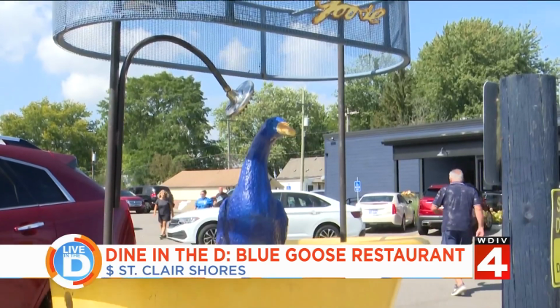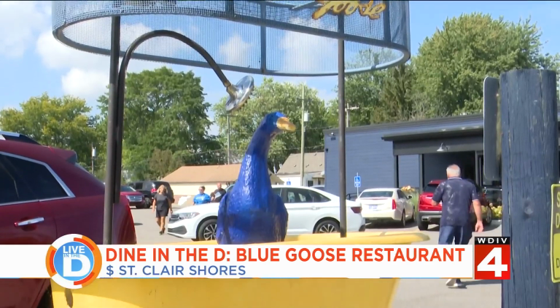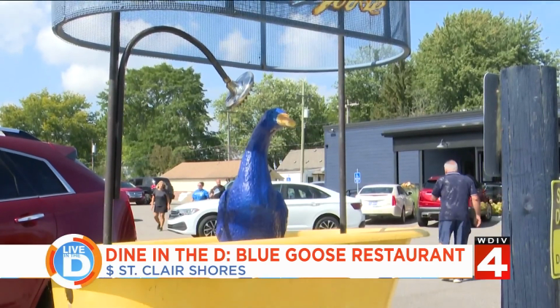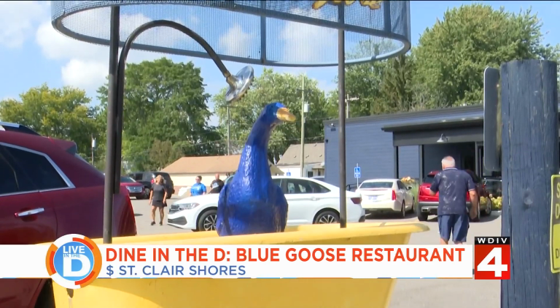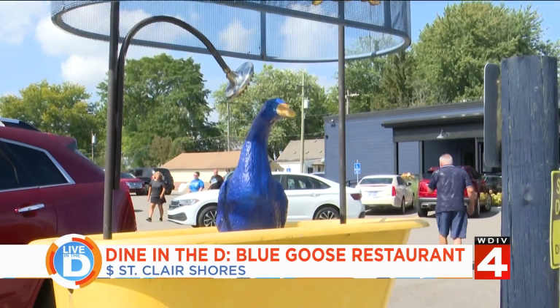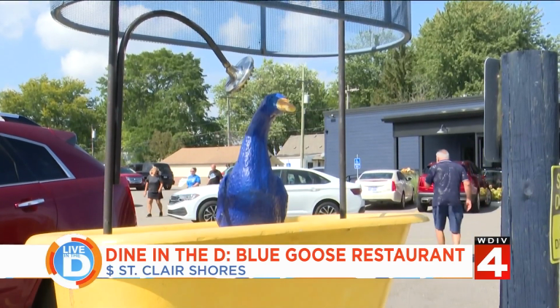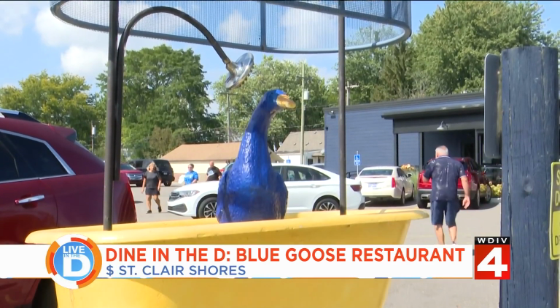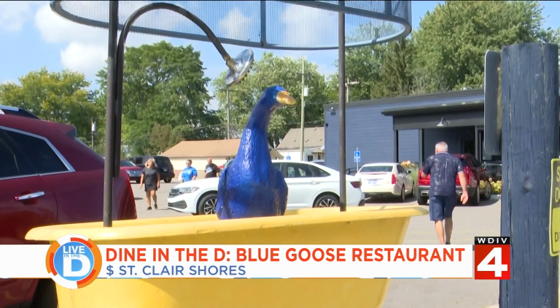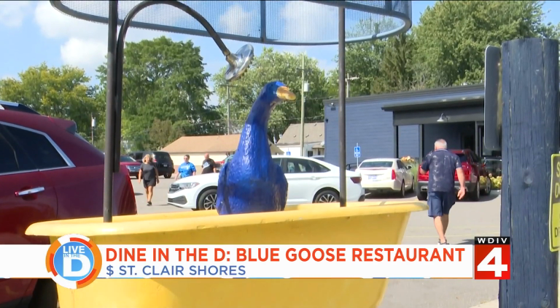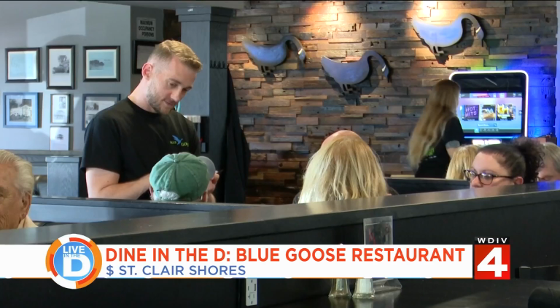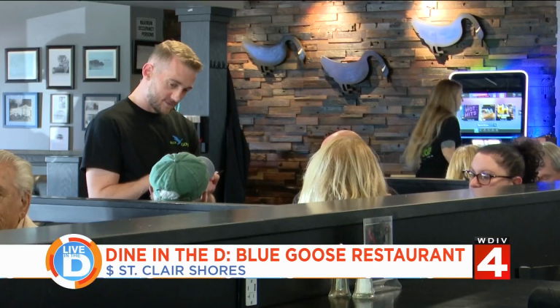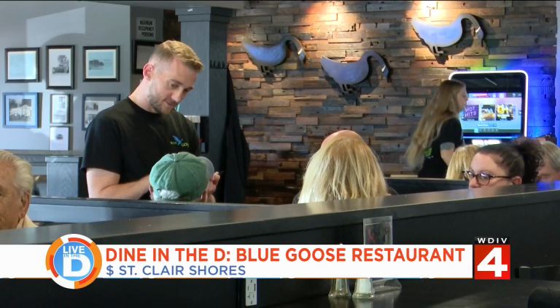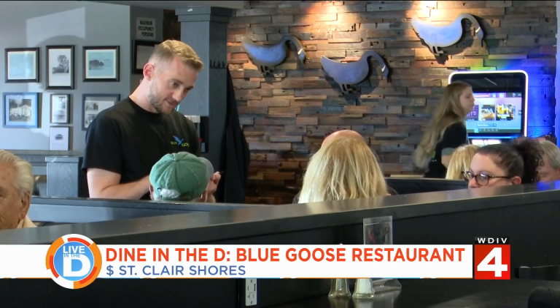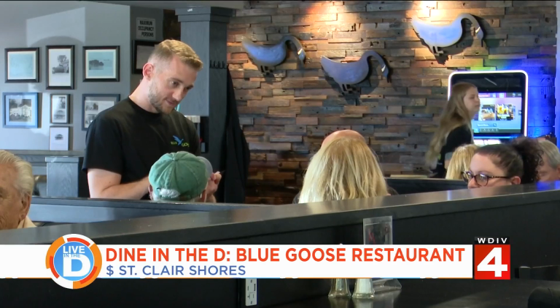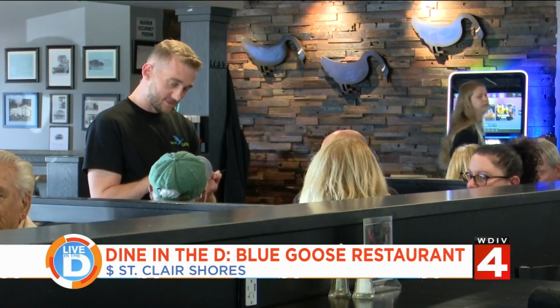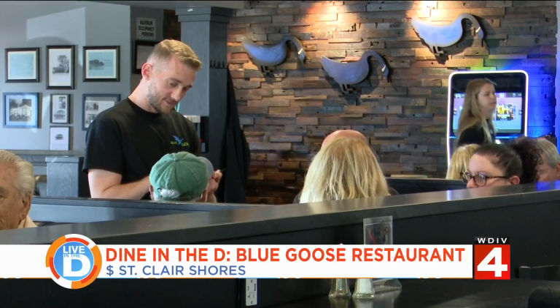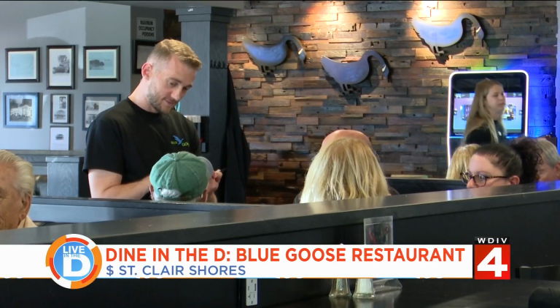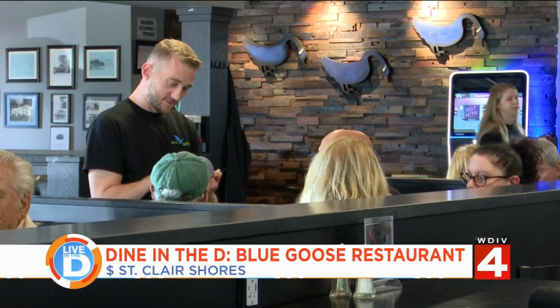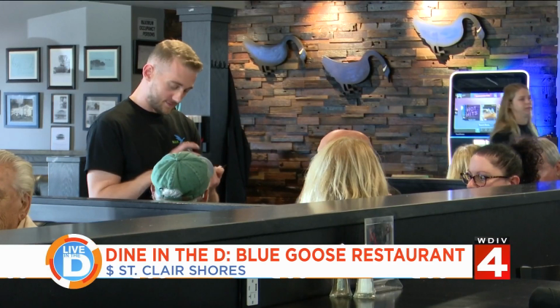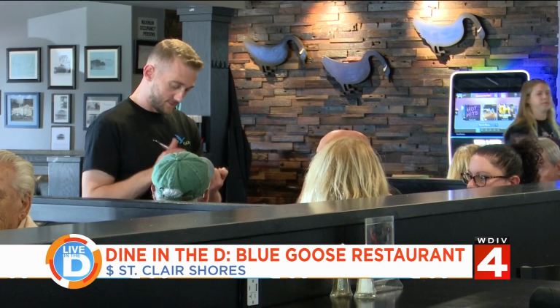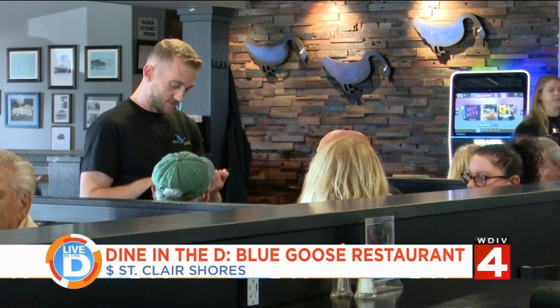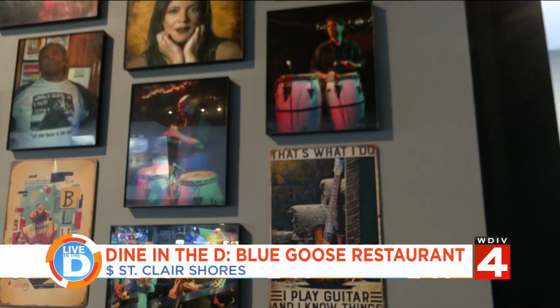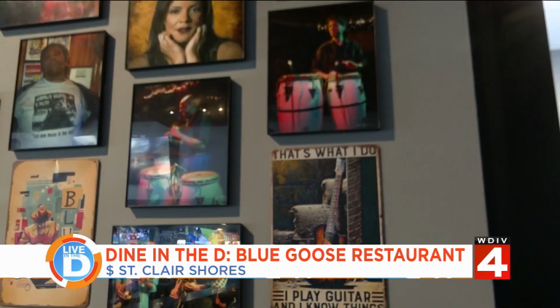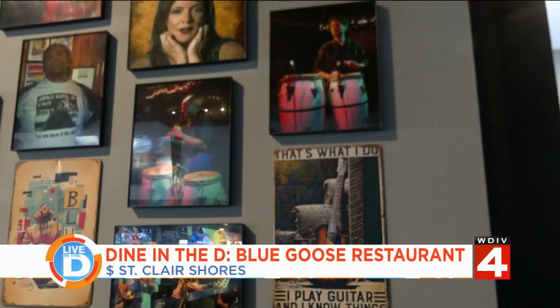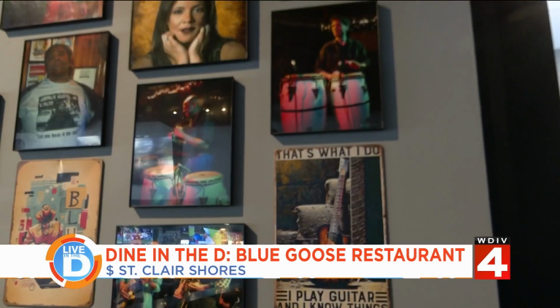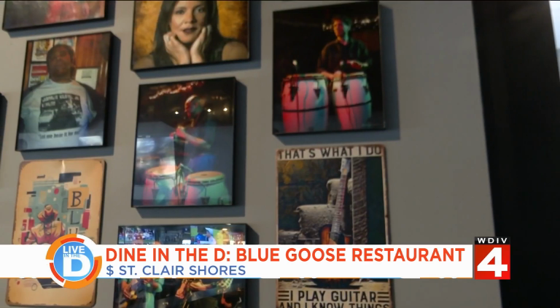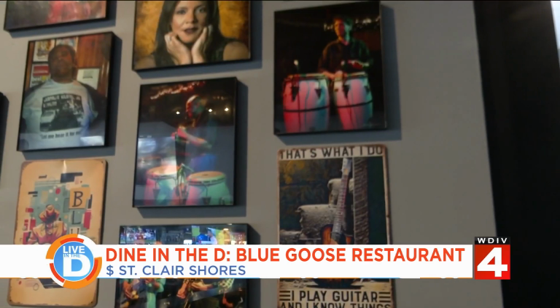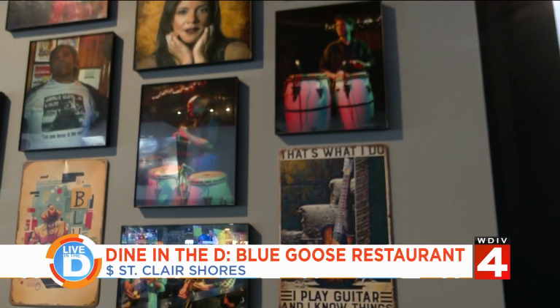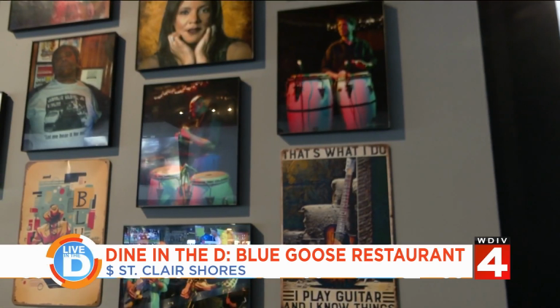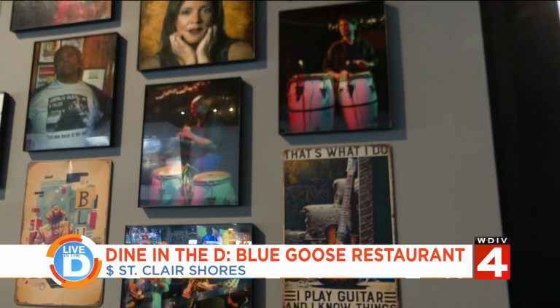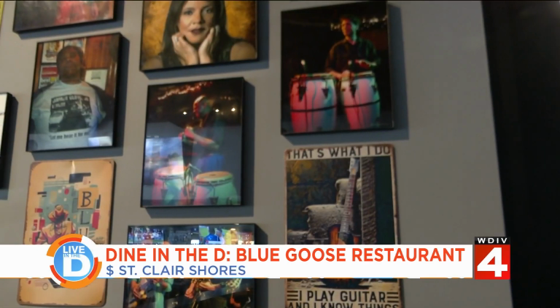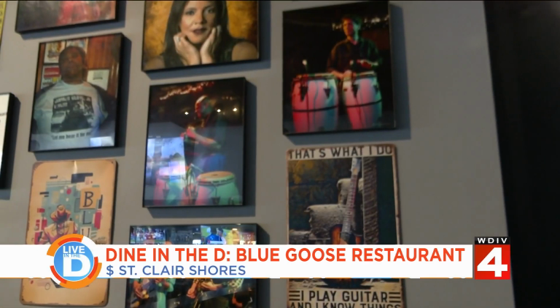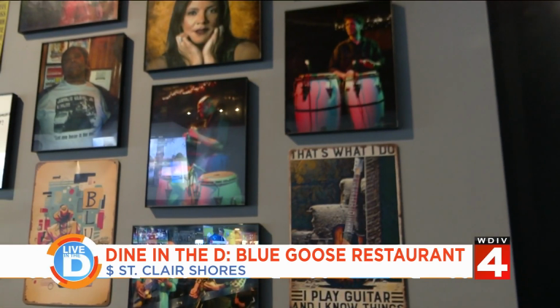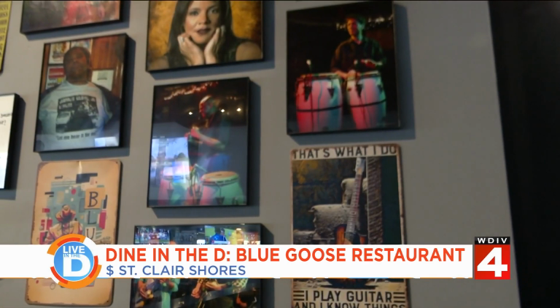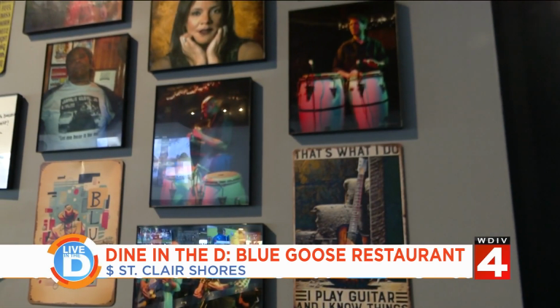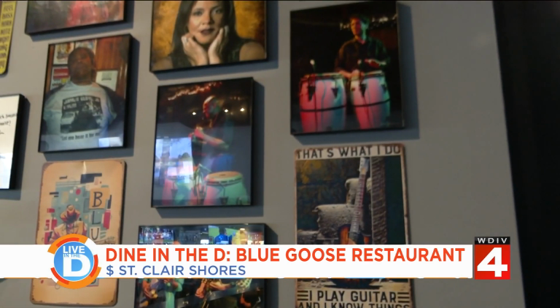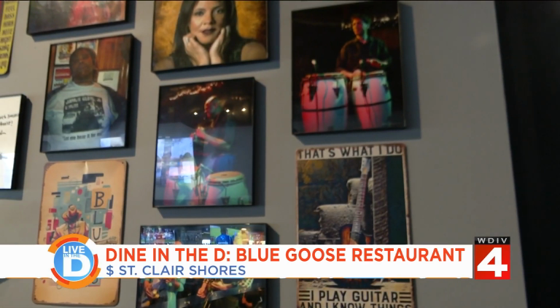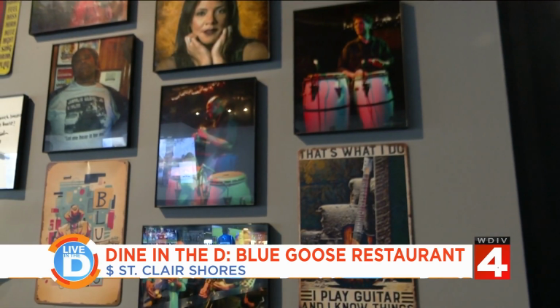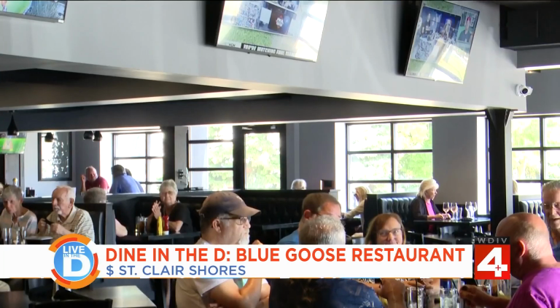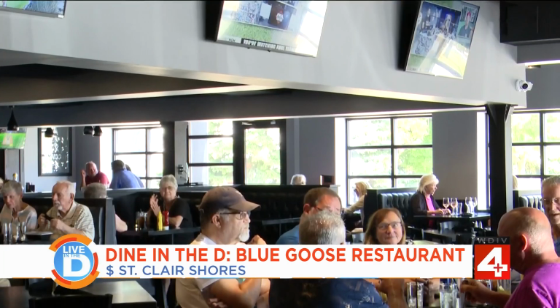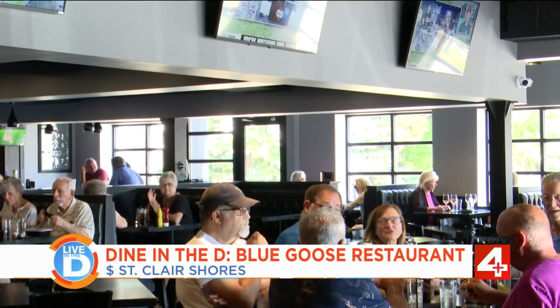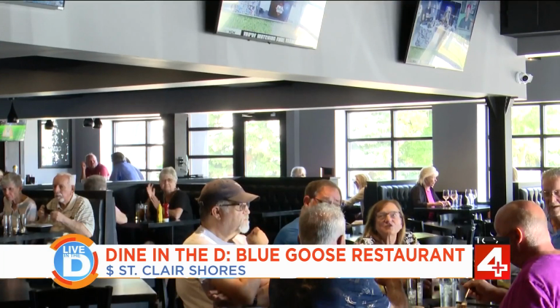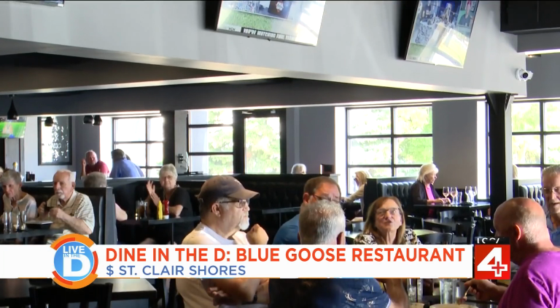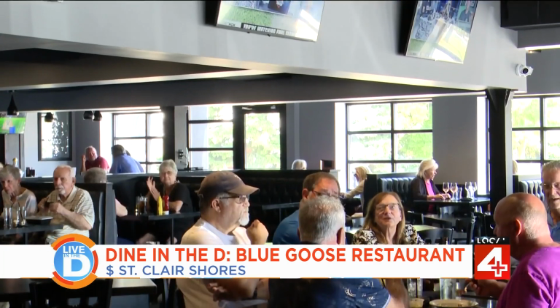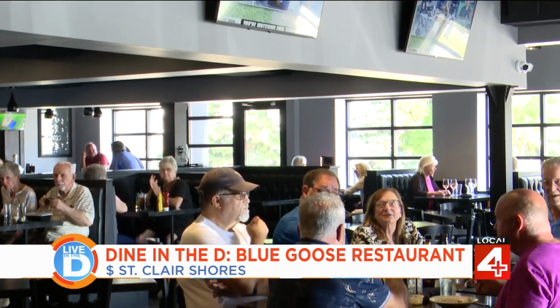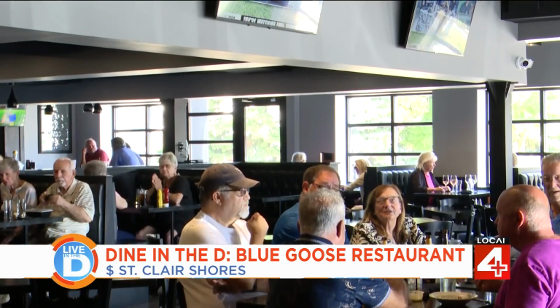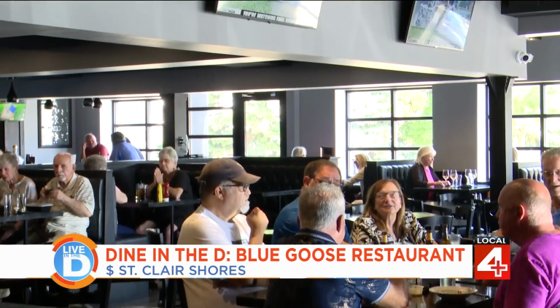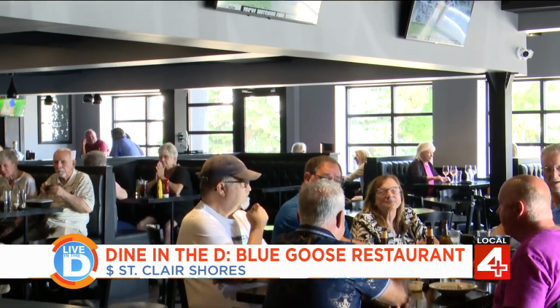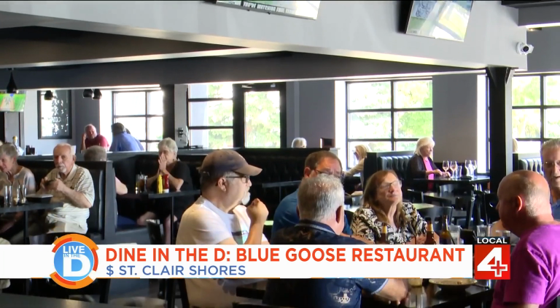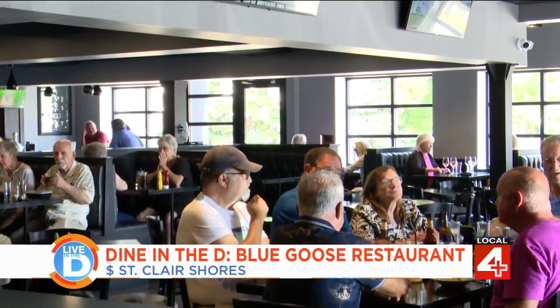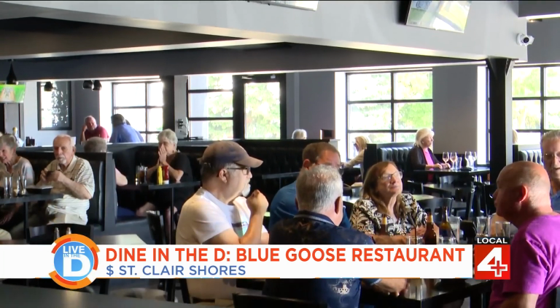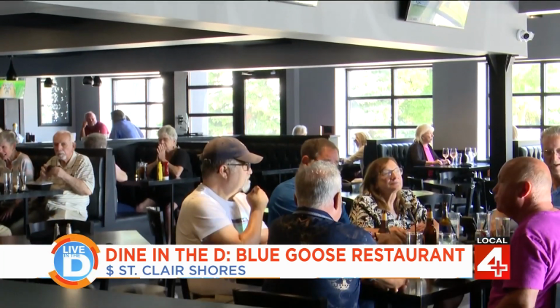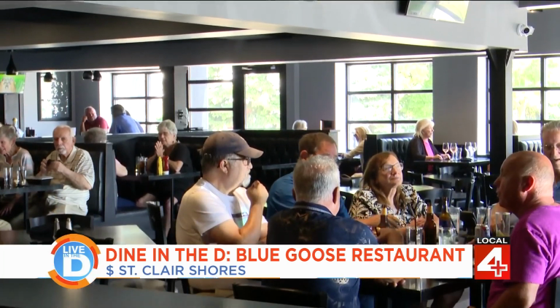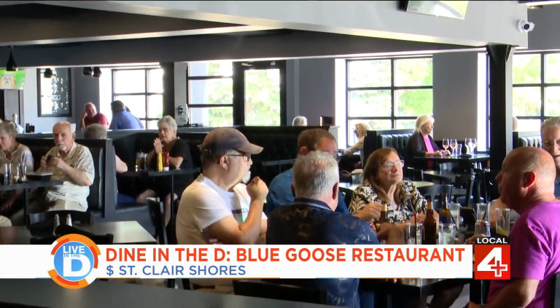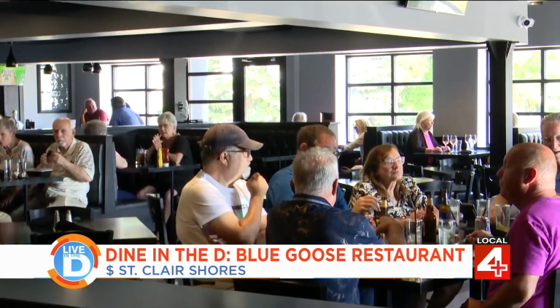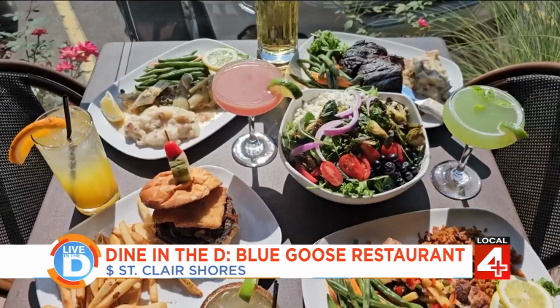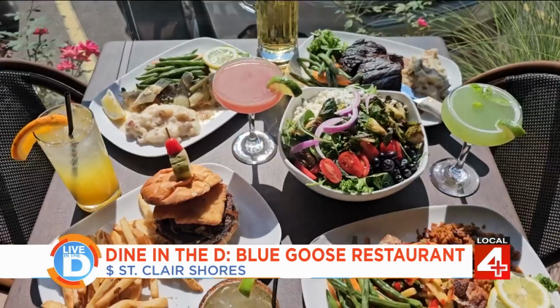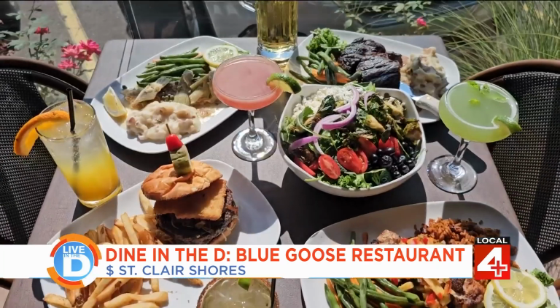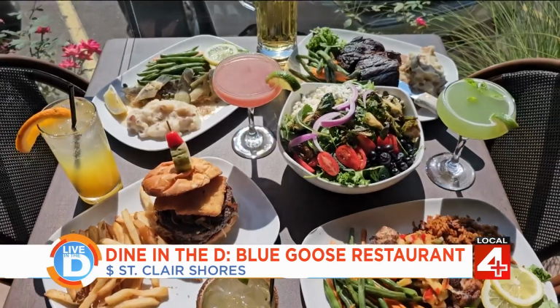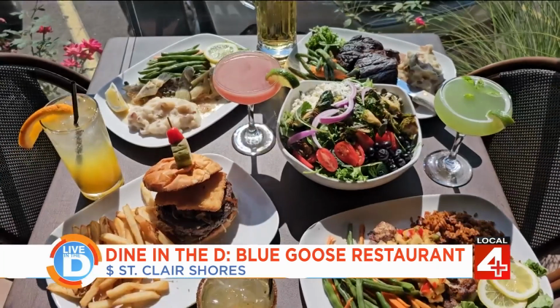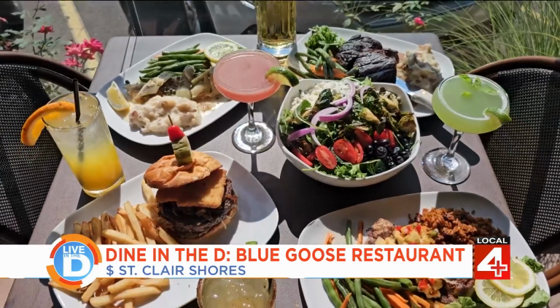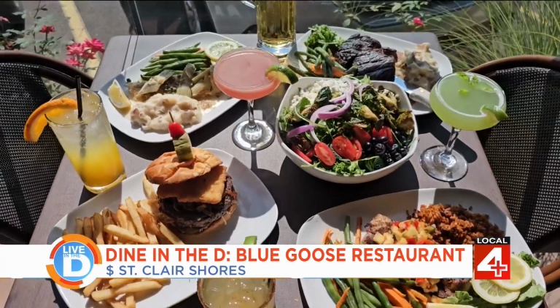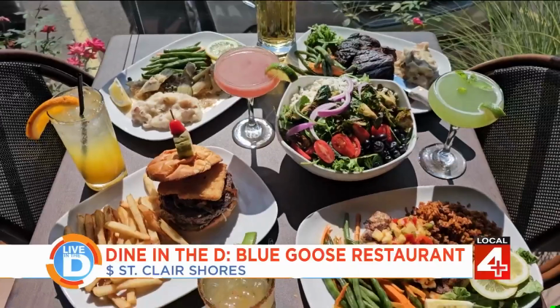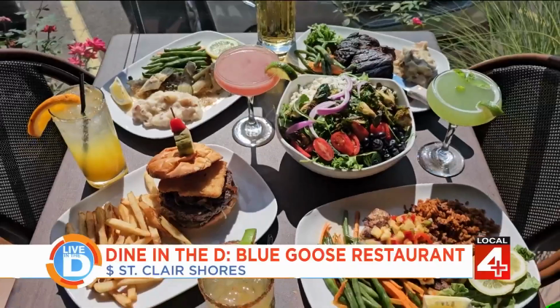But the Blue Goose still offers what it always has: live music, a lively environment, and great food.